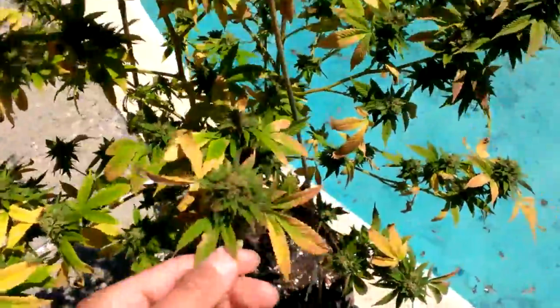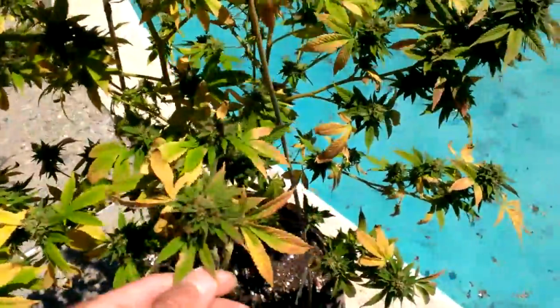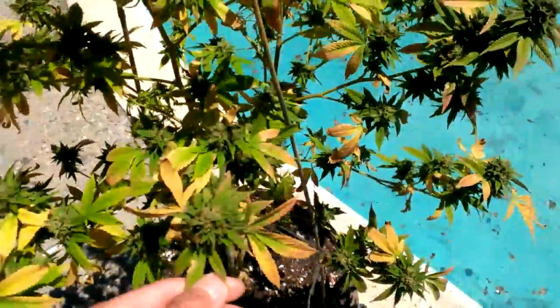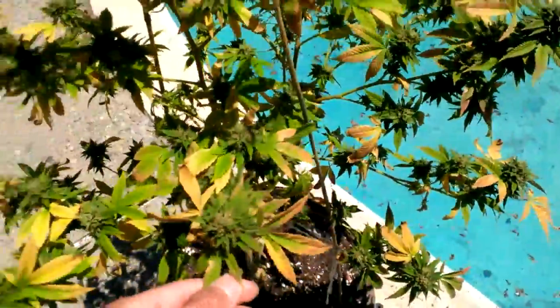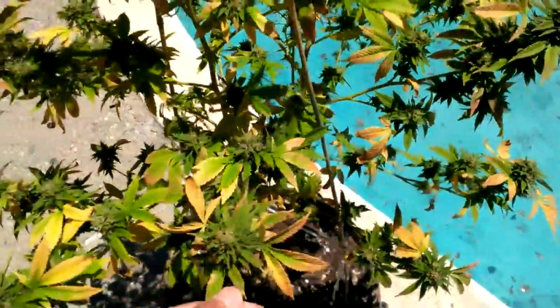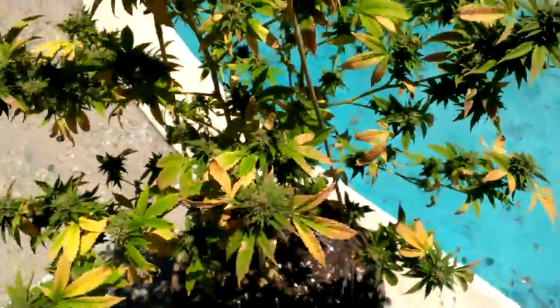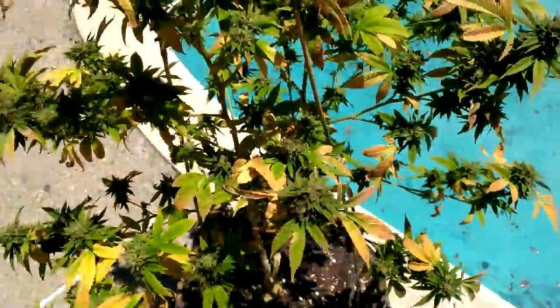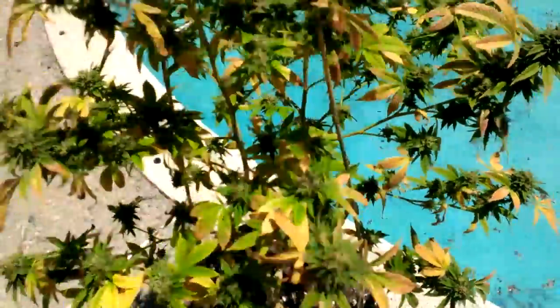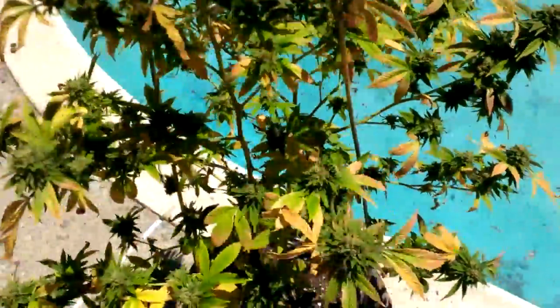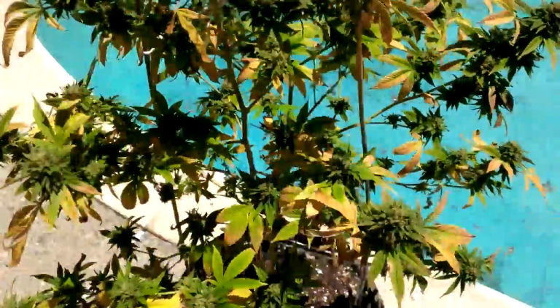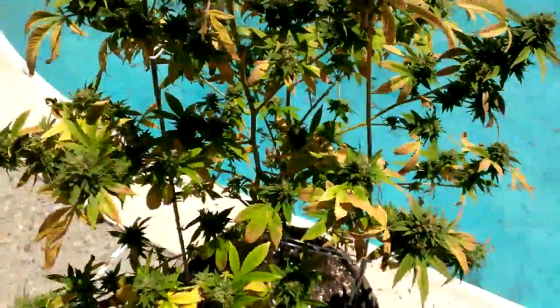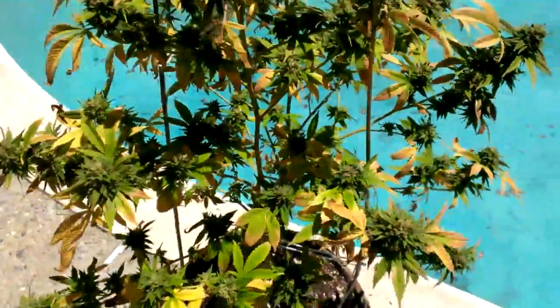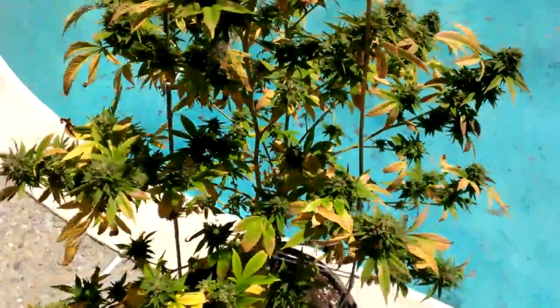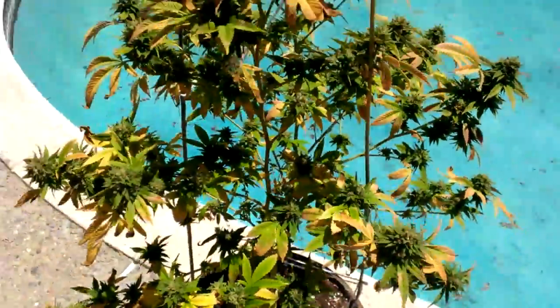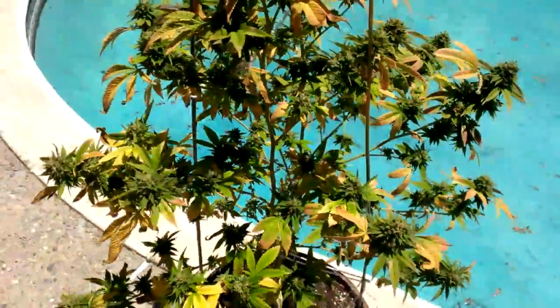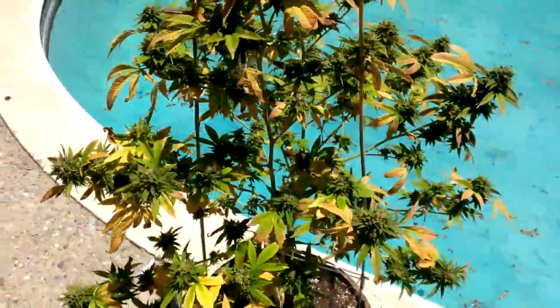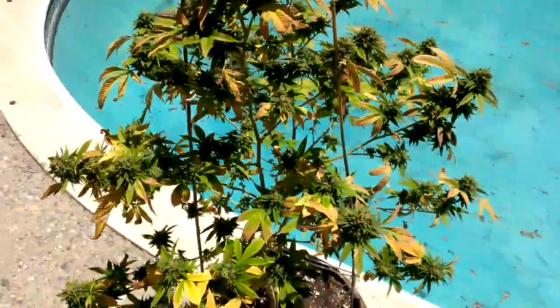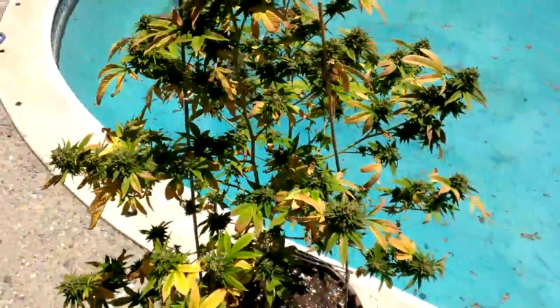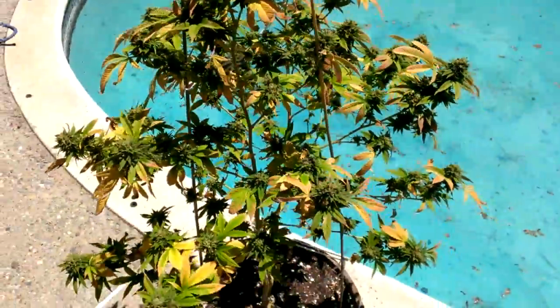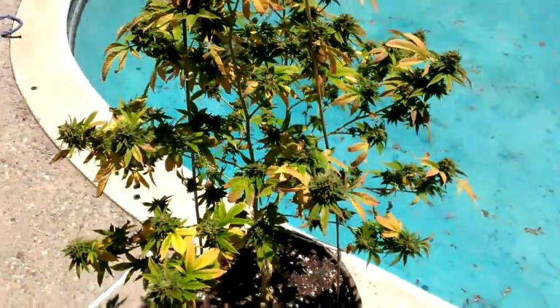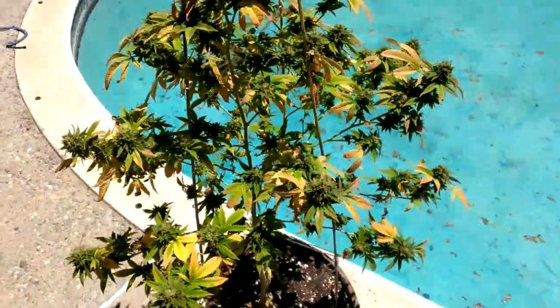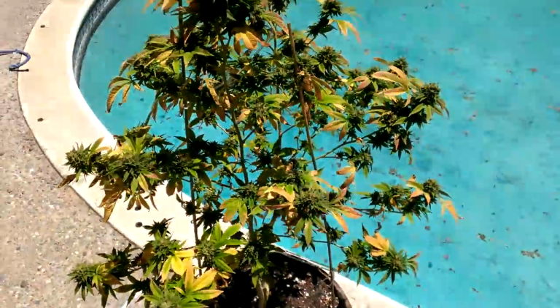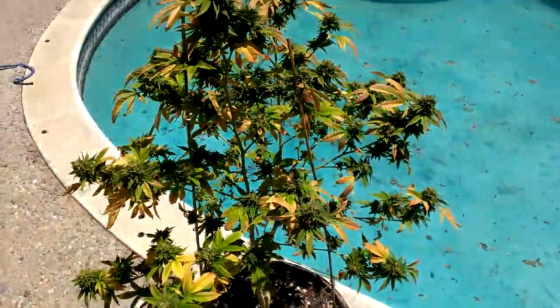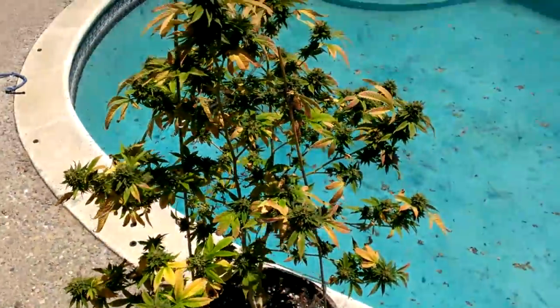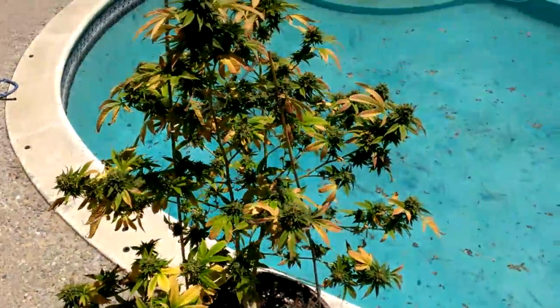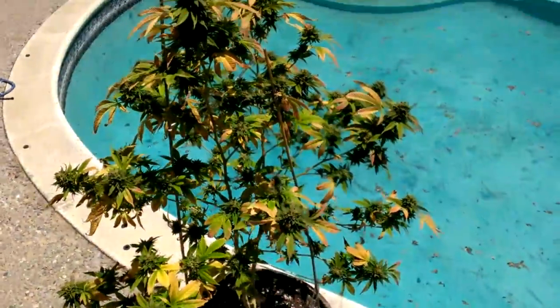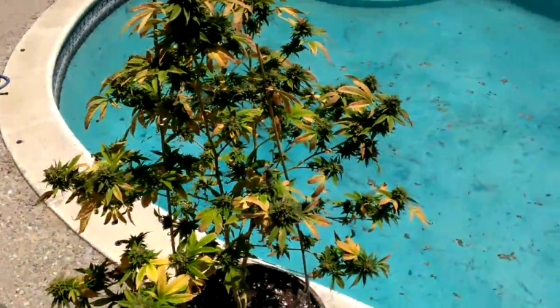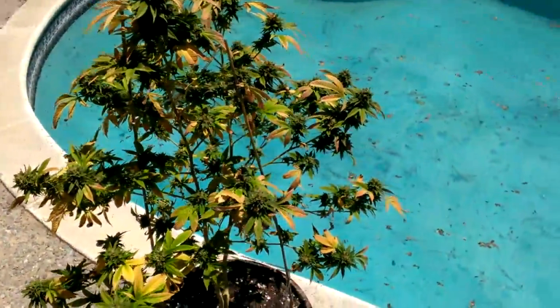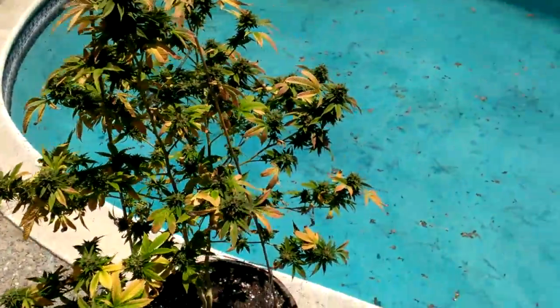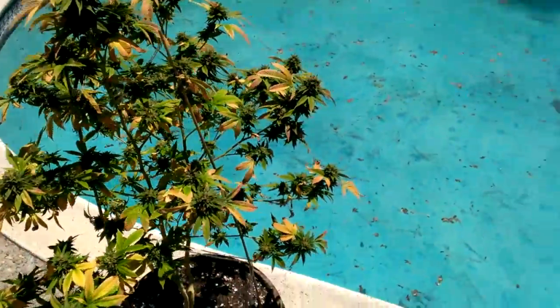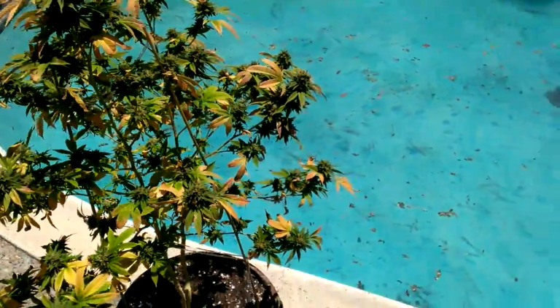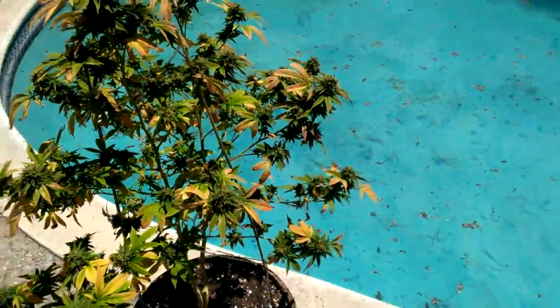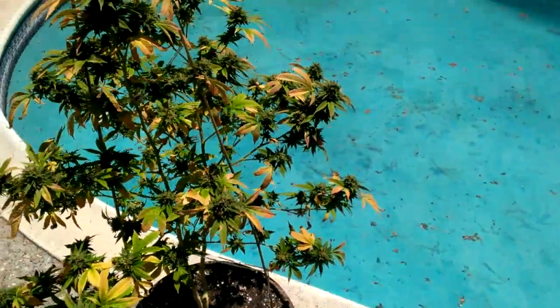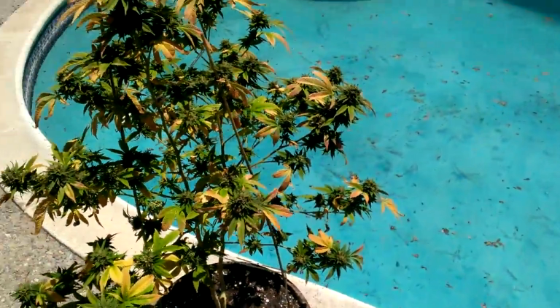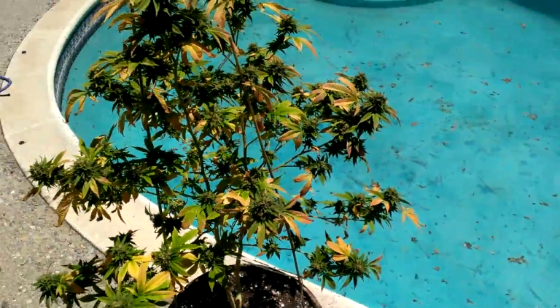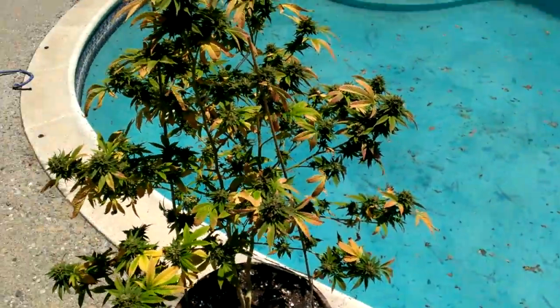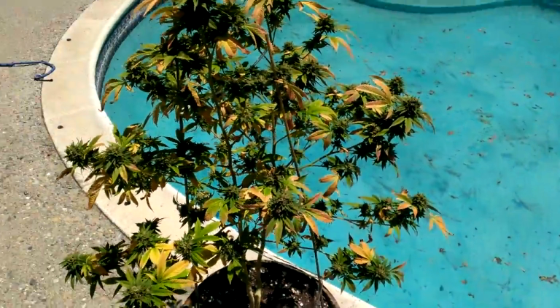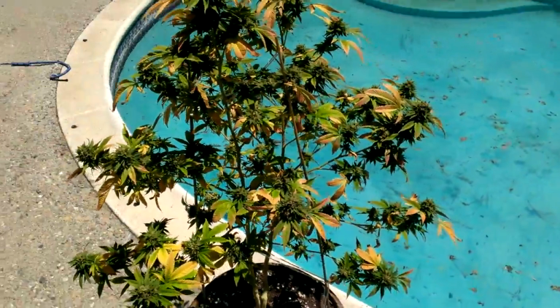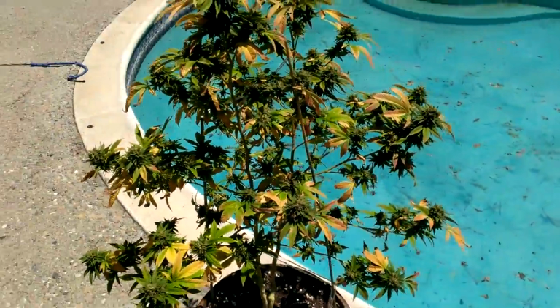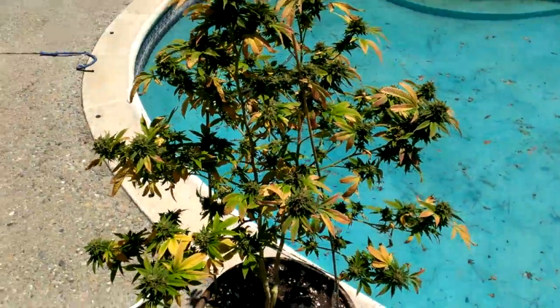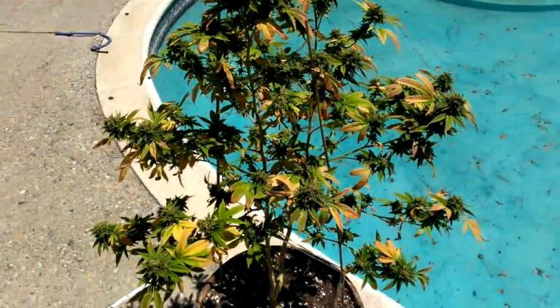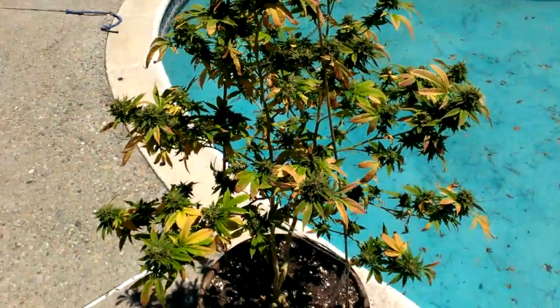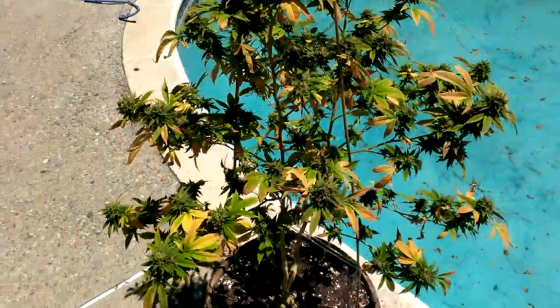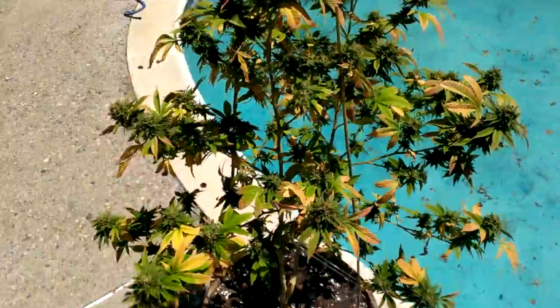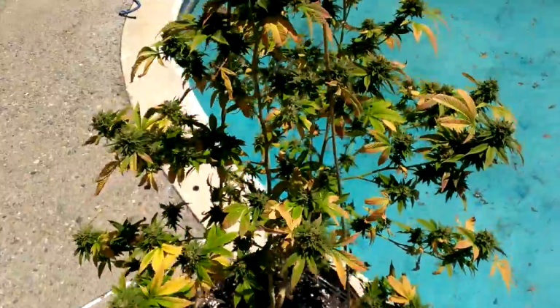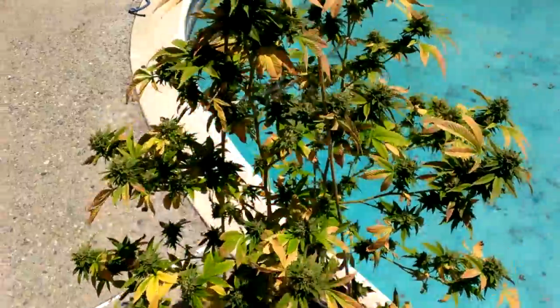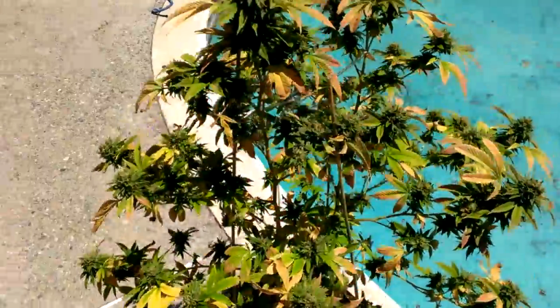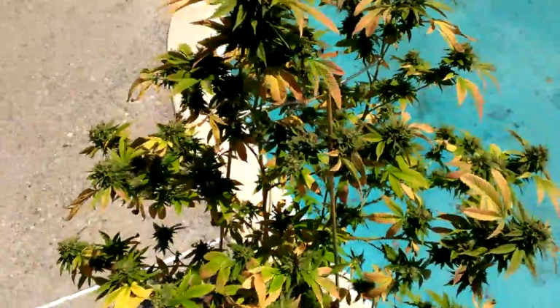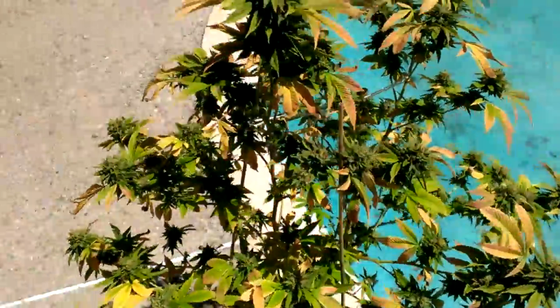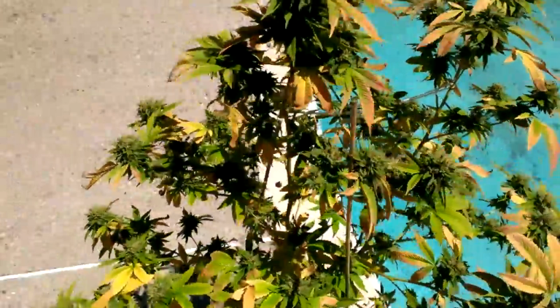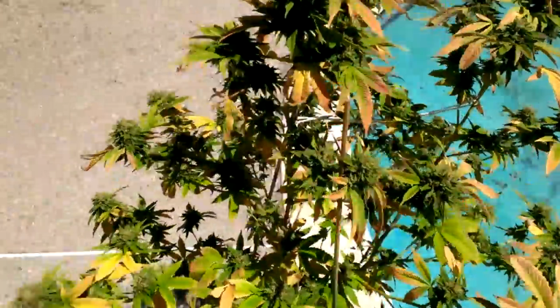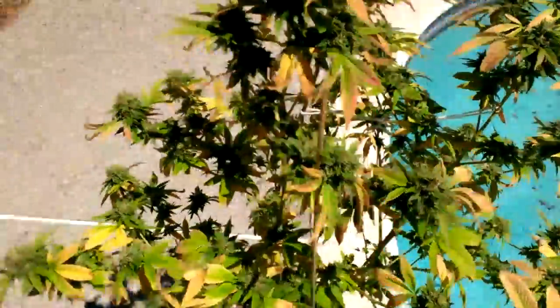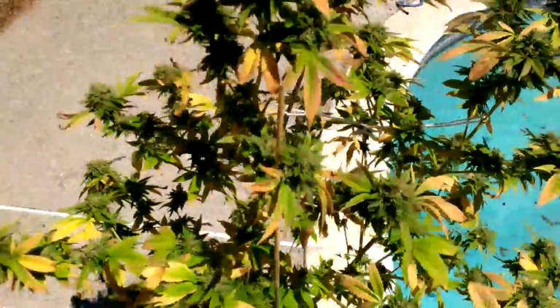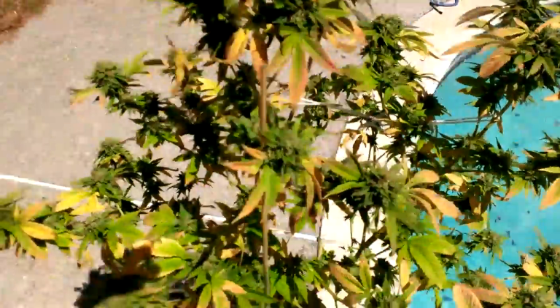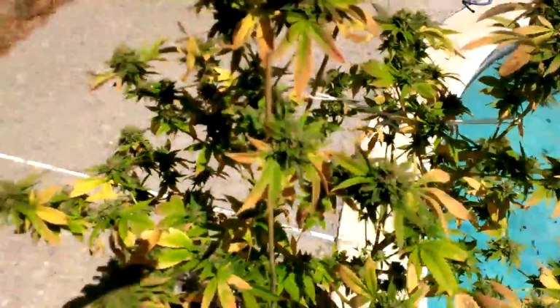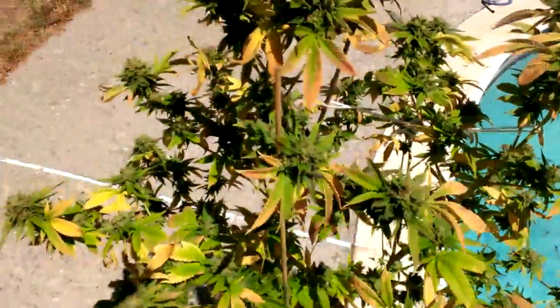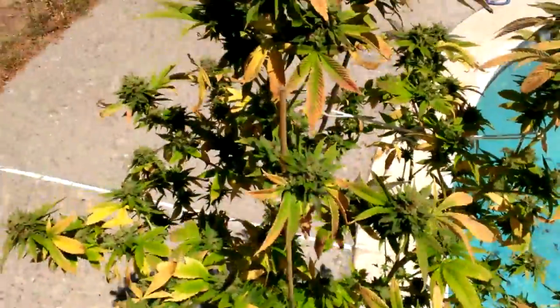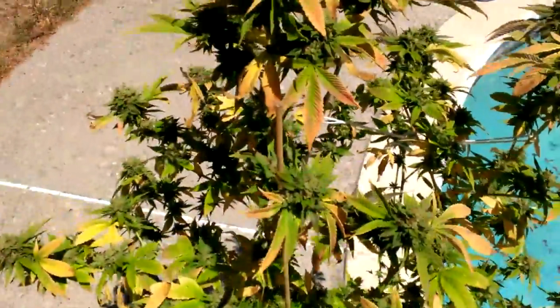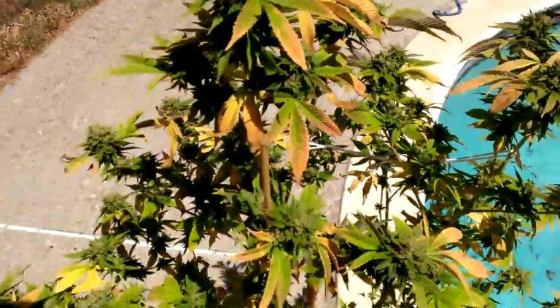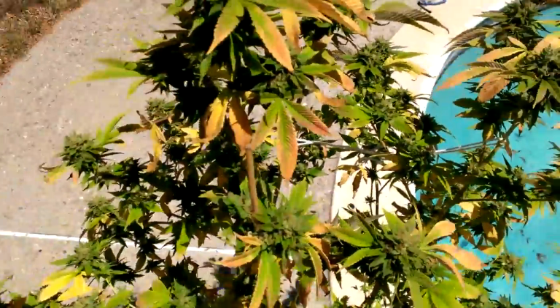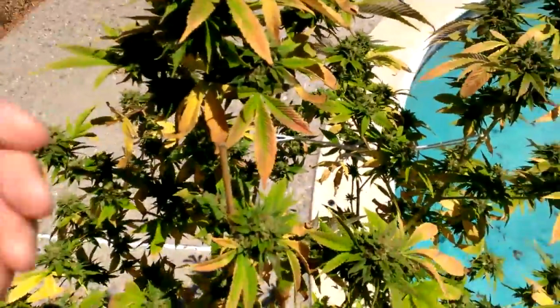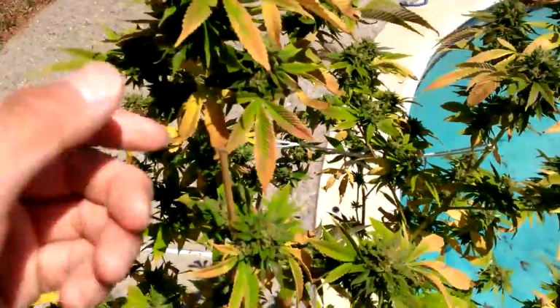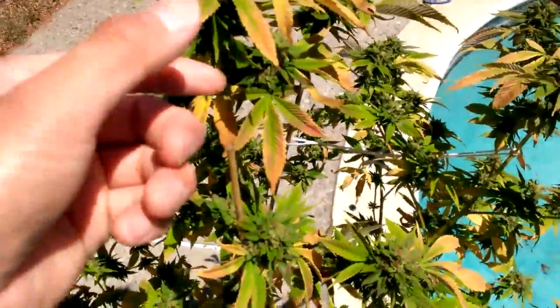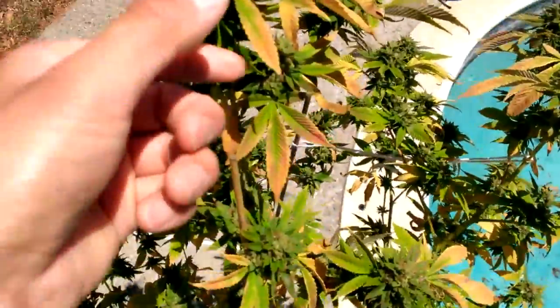I'll just give you guys some quick little bud shots. It's really bright out here — it's been like 80-degree days. It's kind of like summer now.